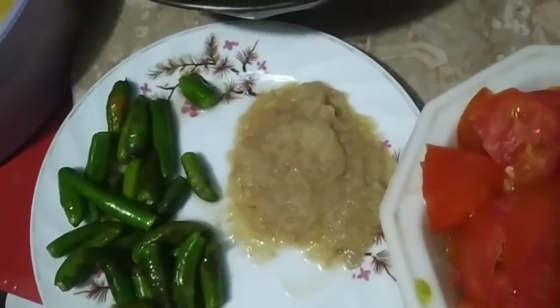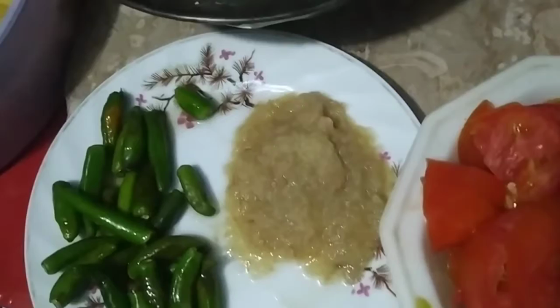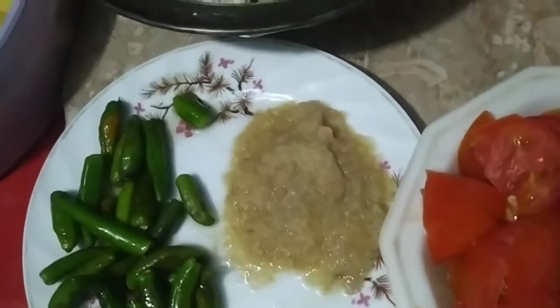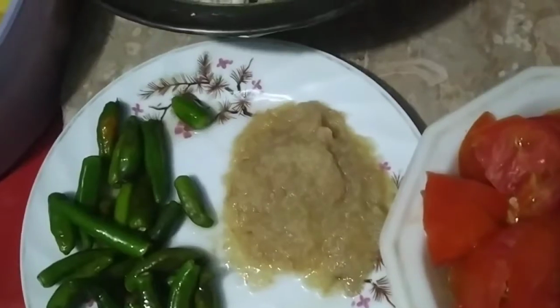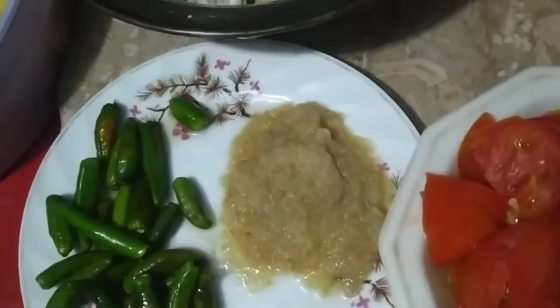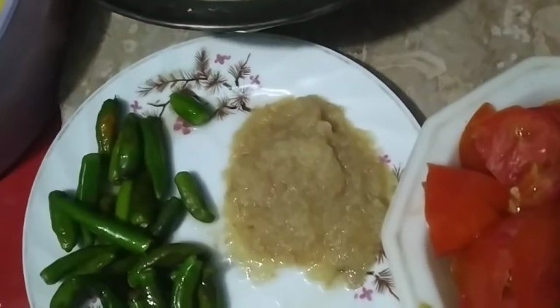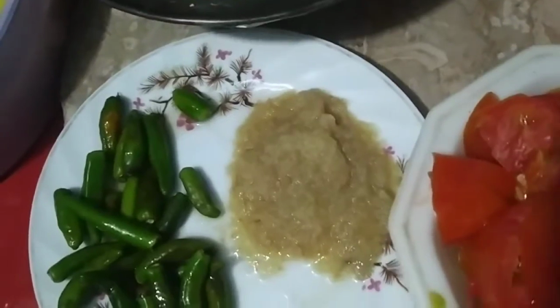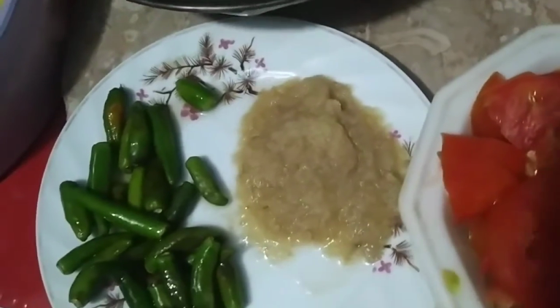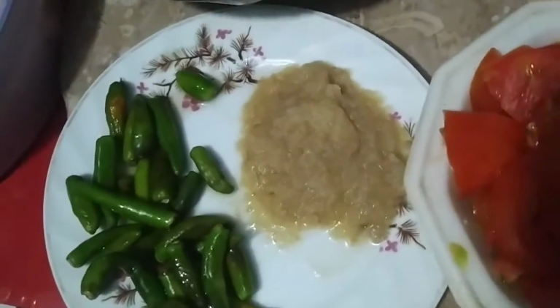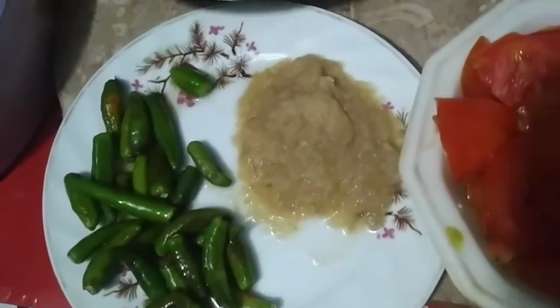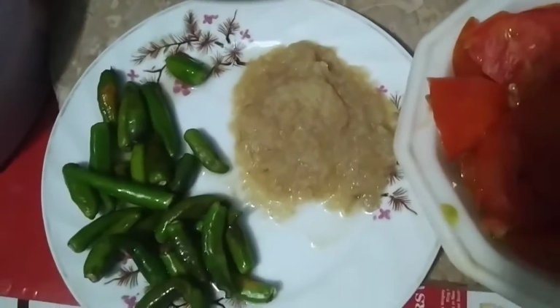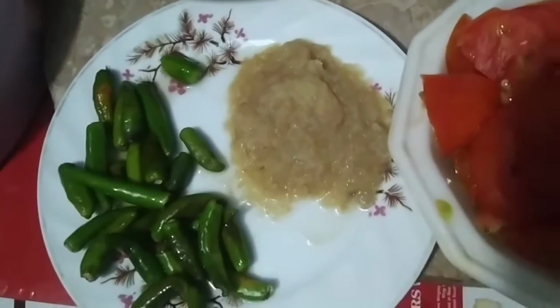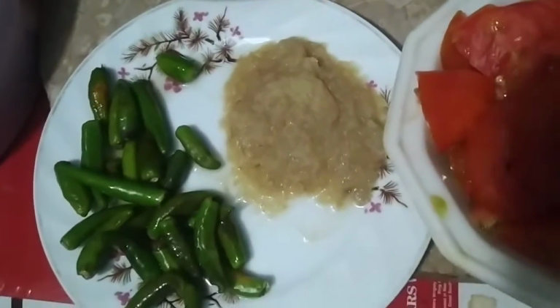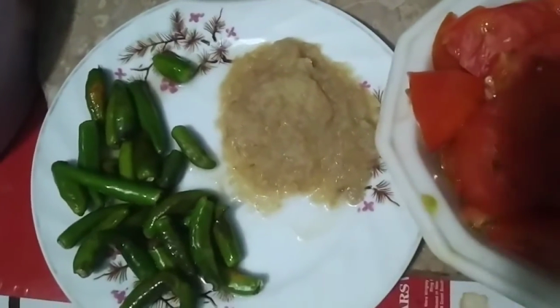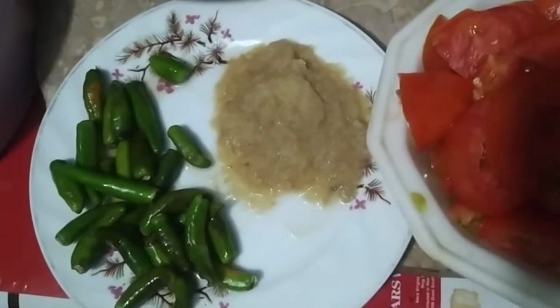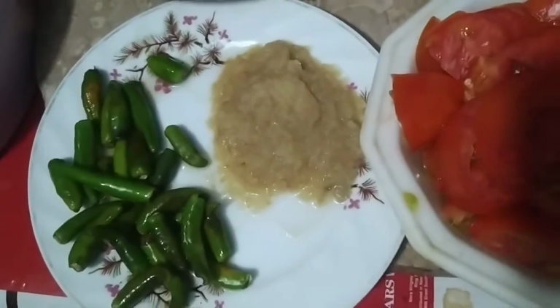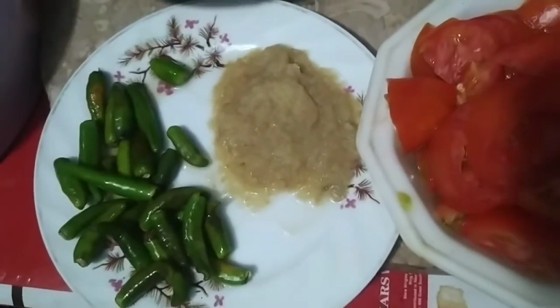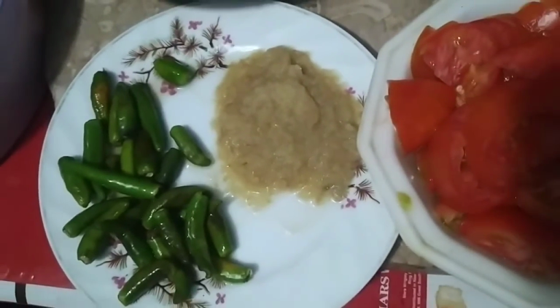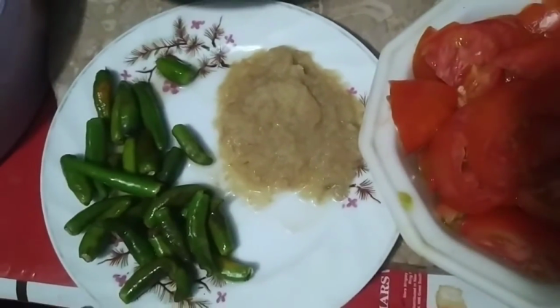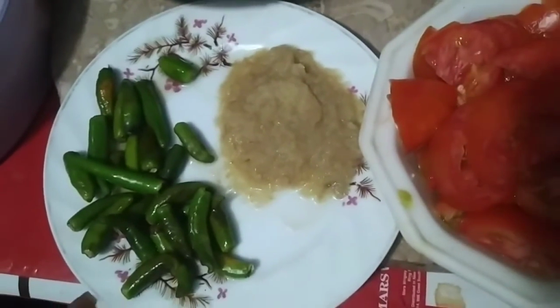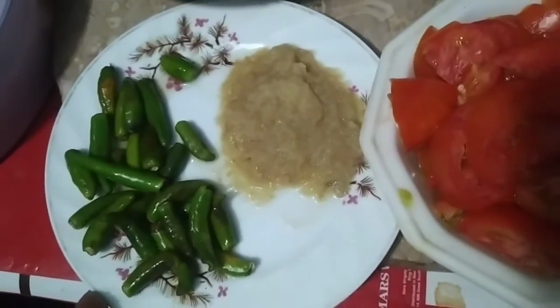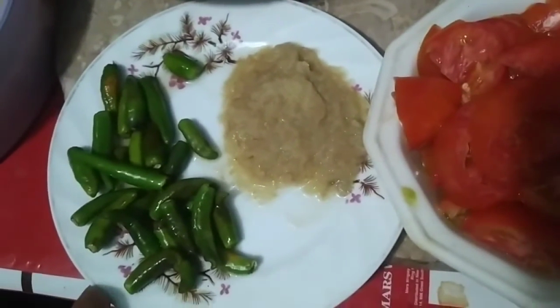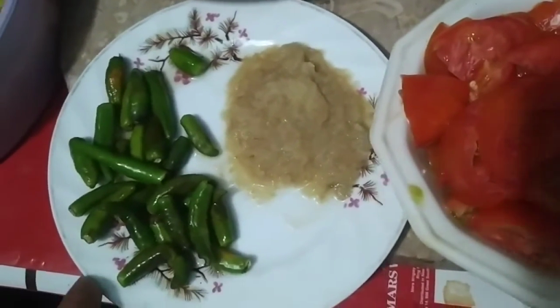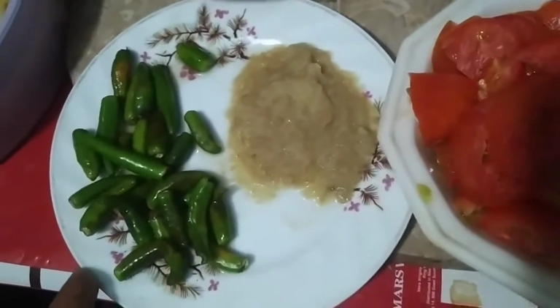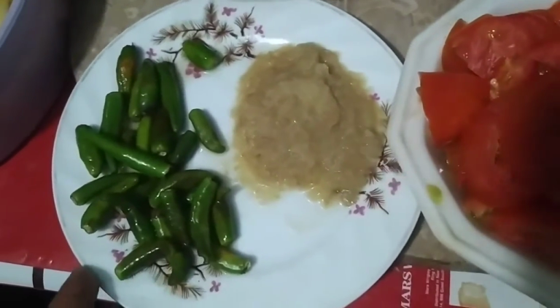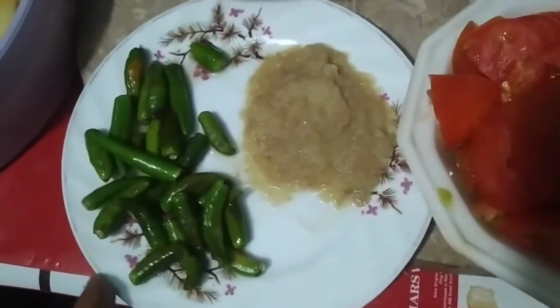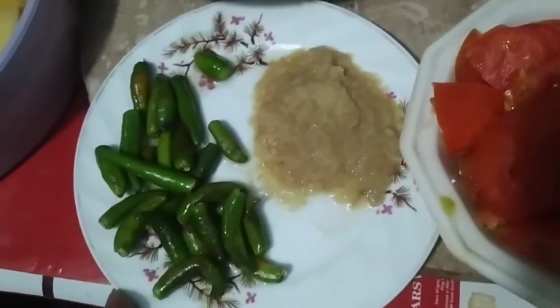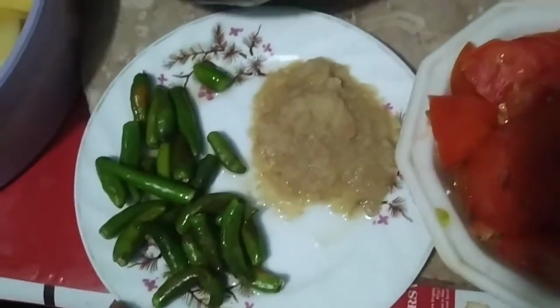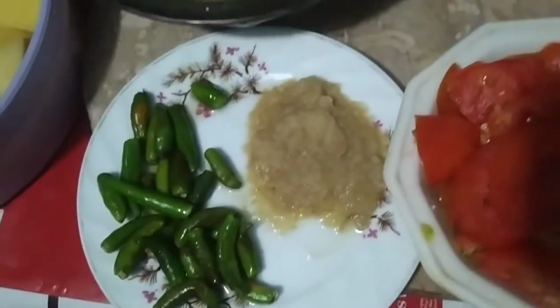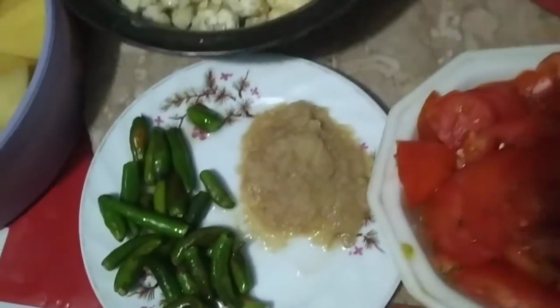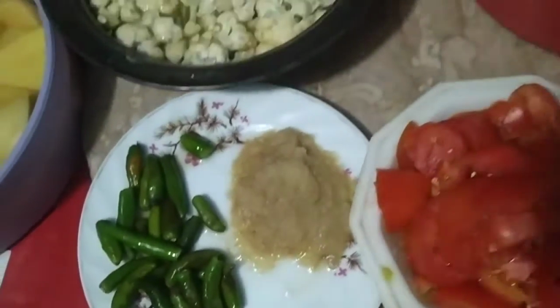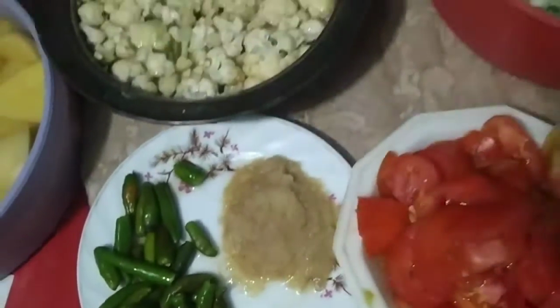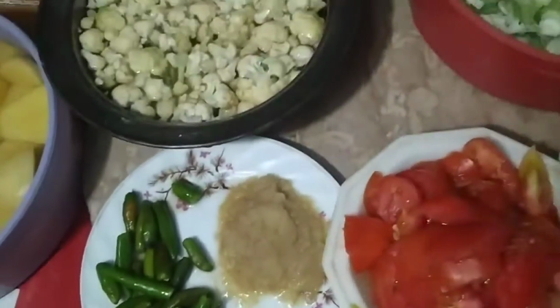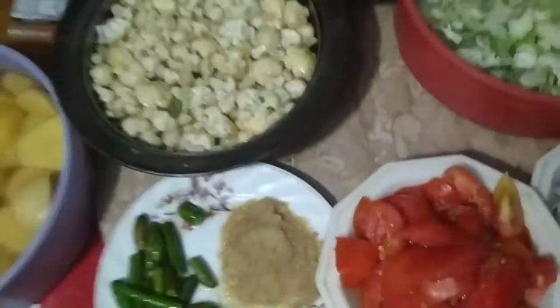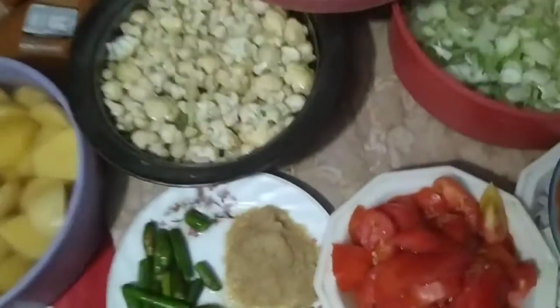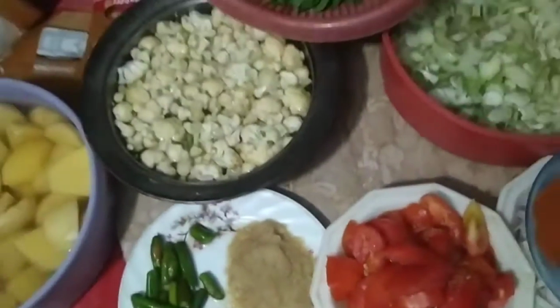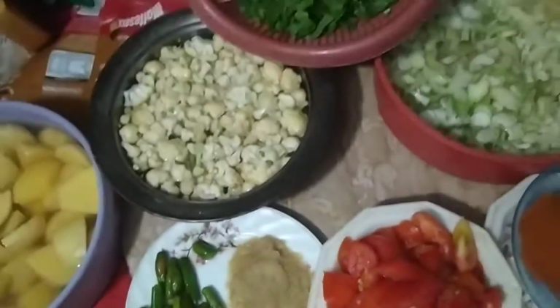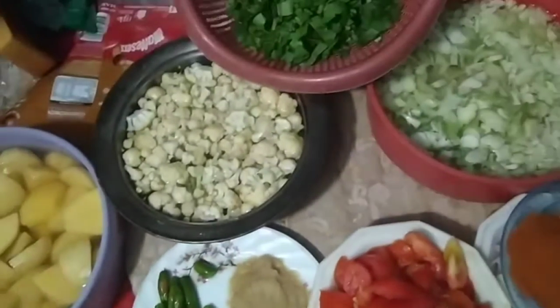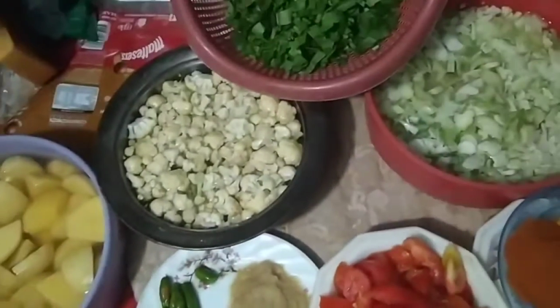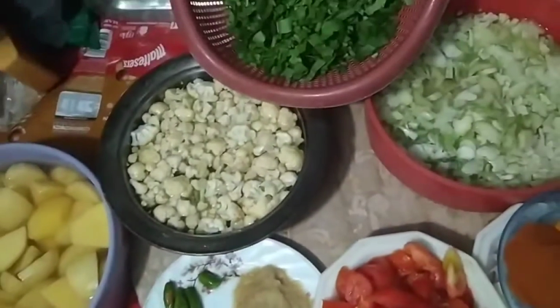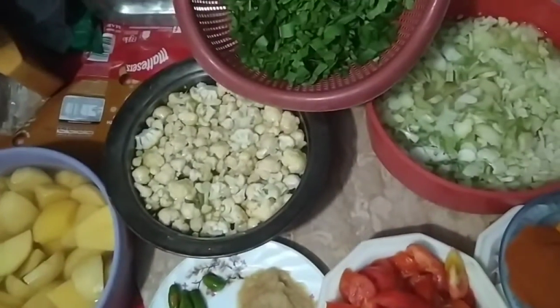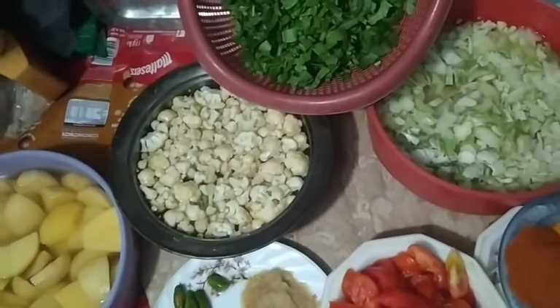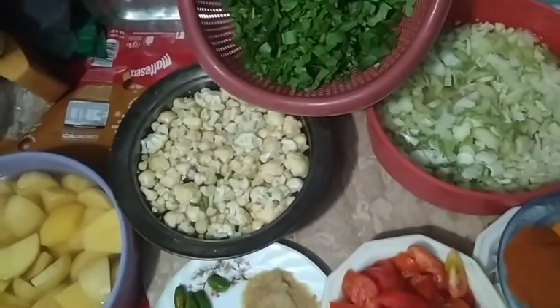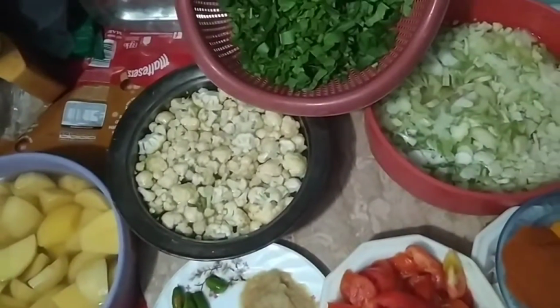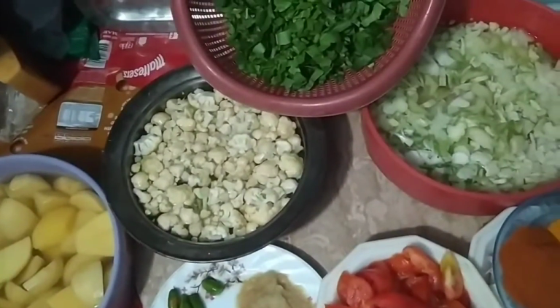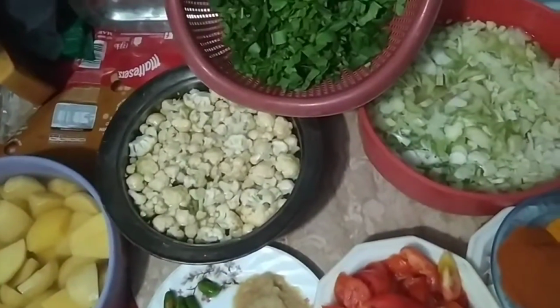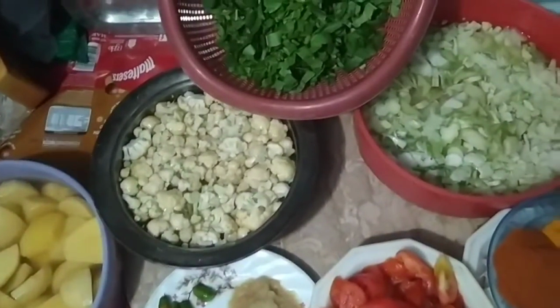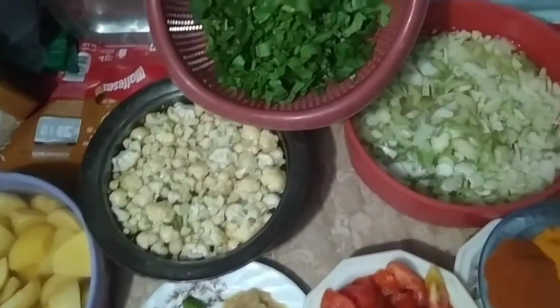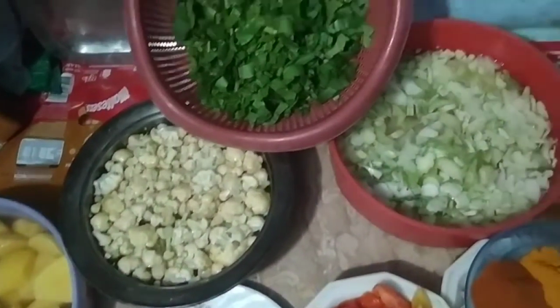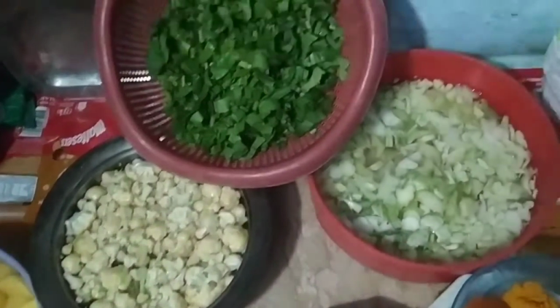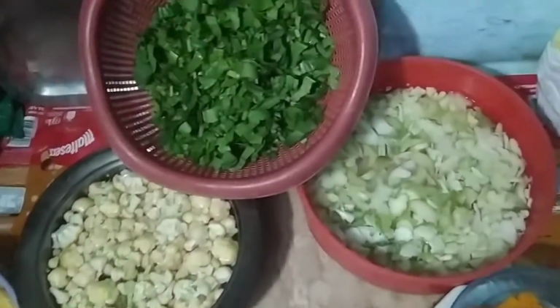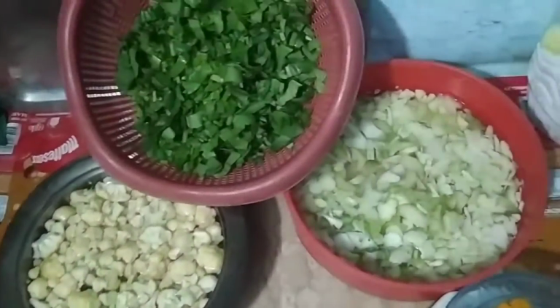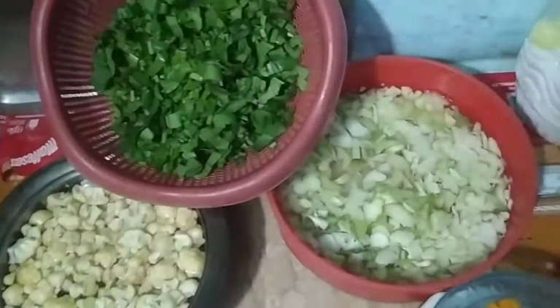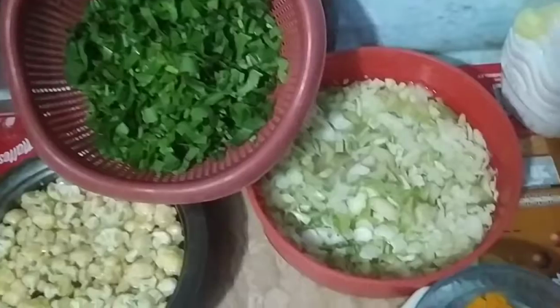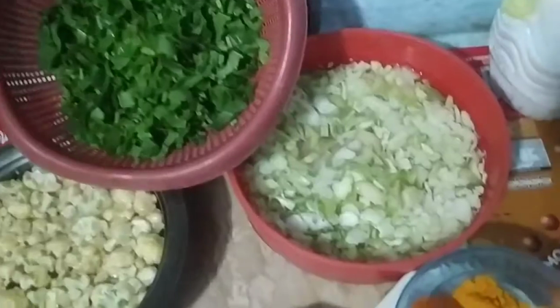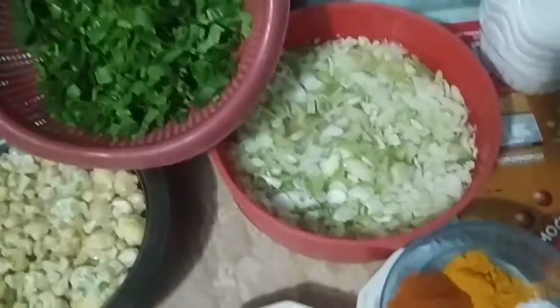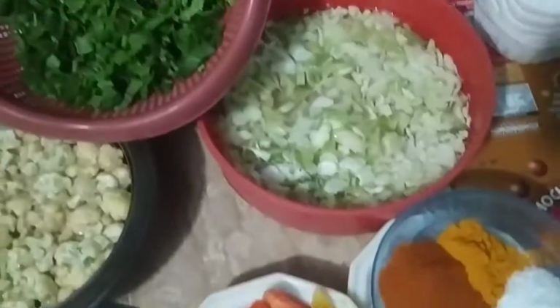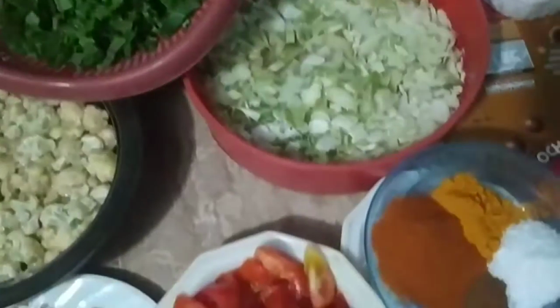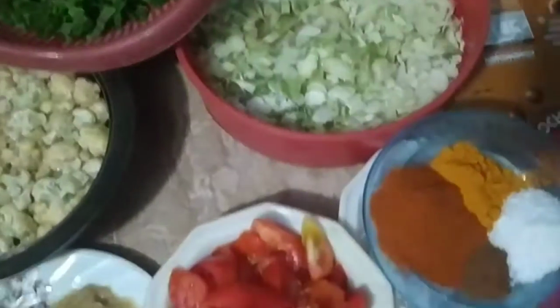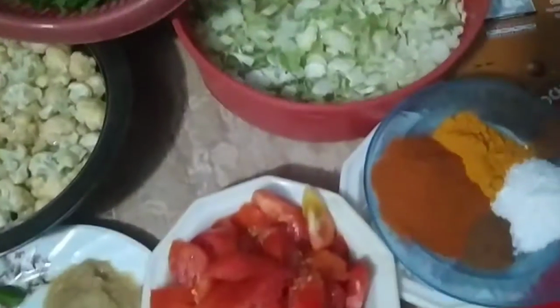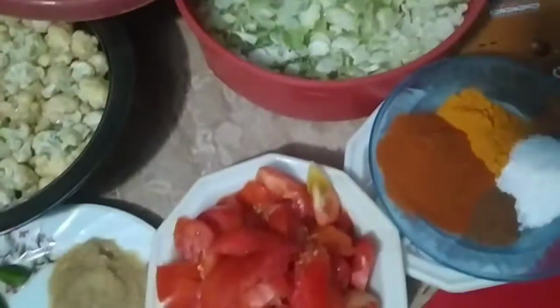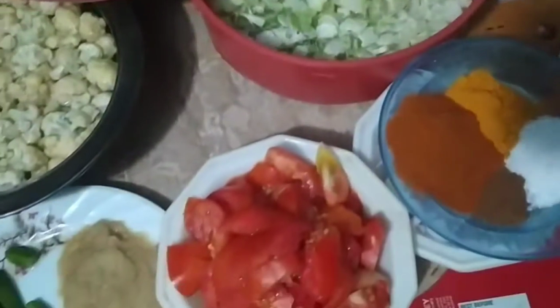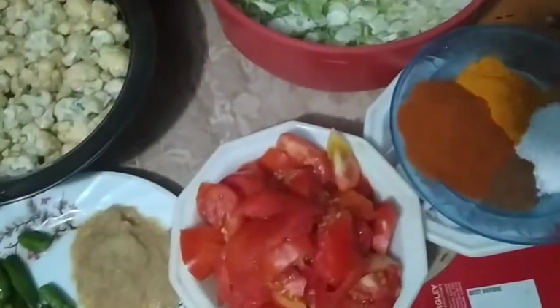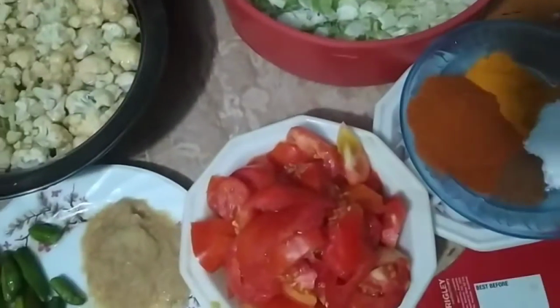I am using a spoon. I will make a separate and start the recipe.